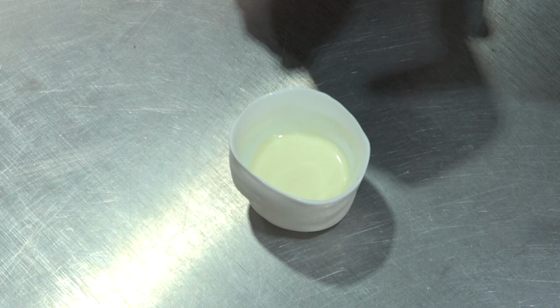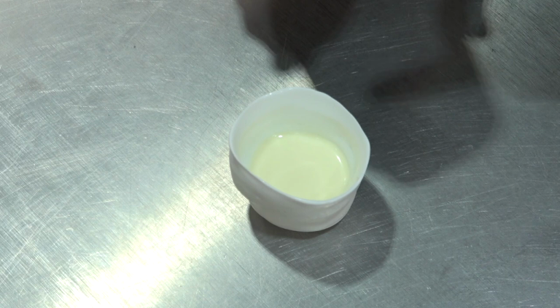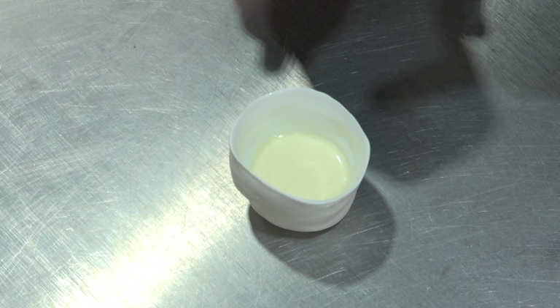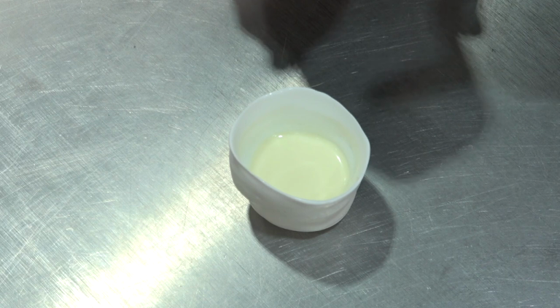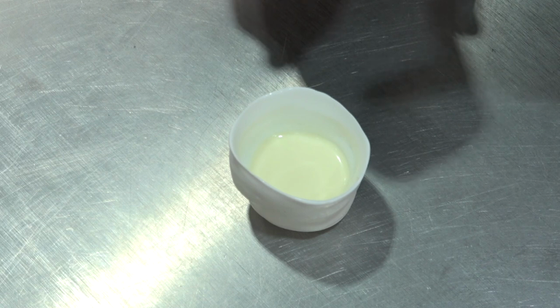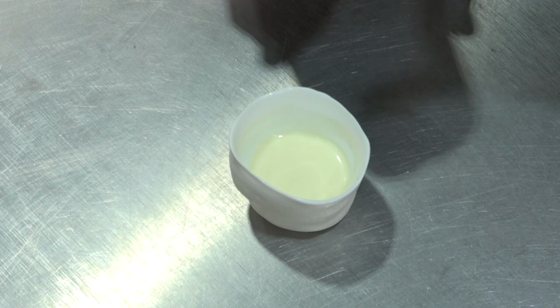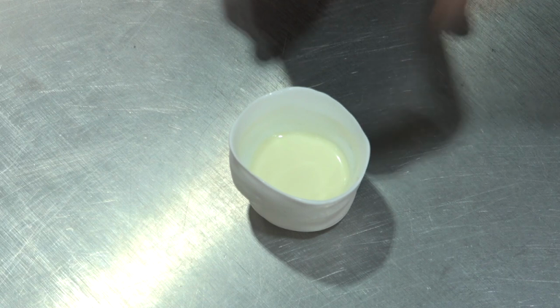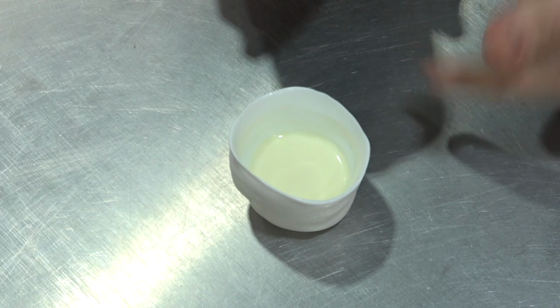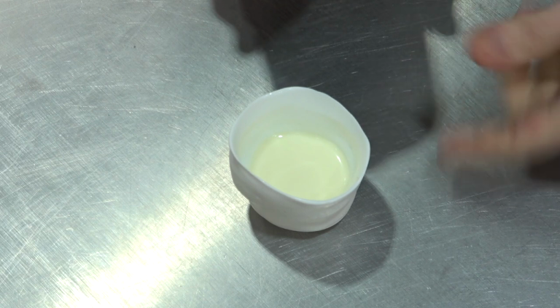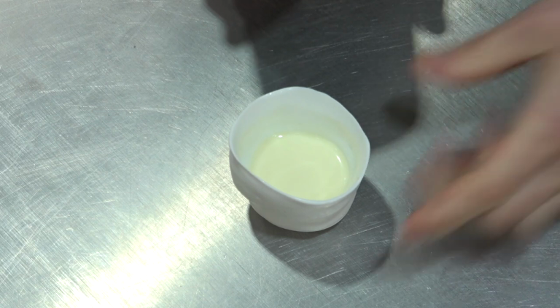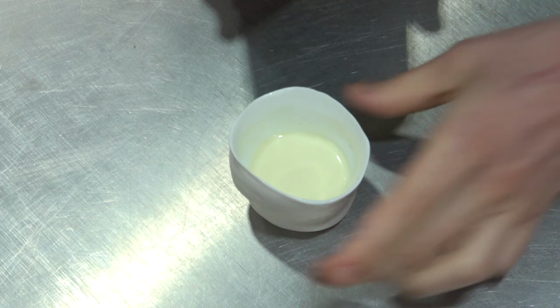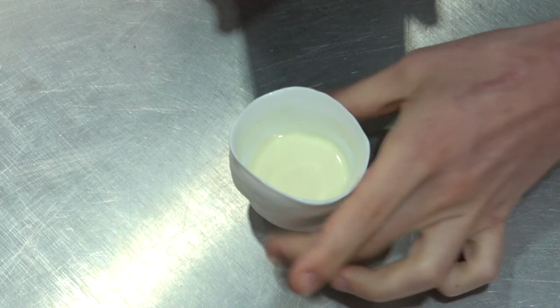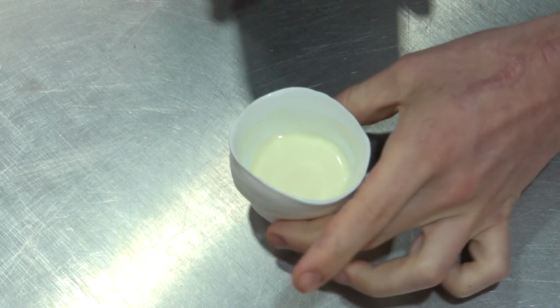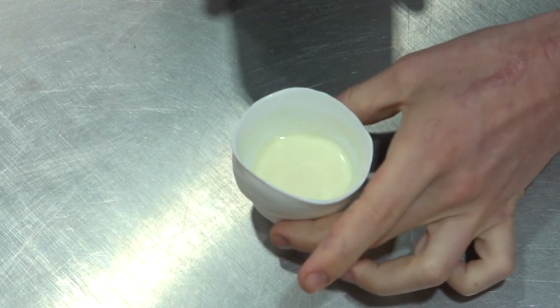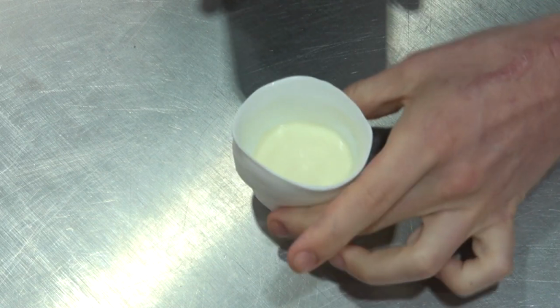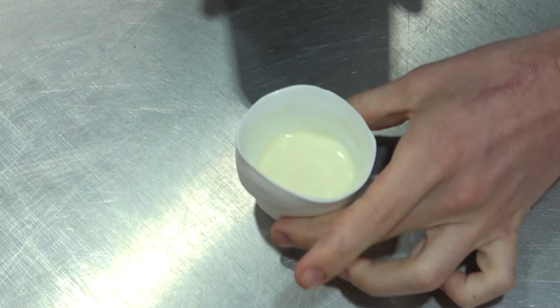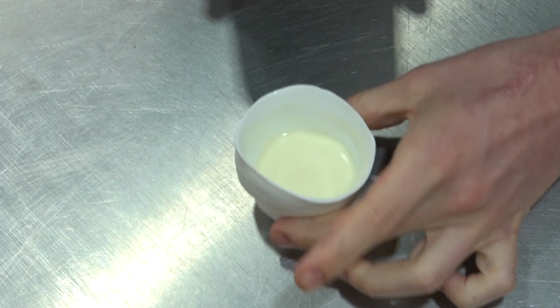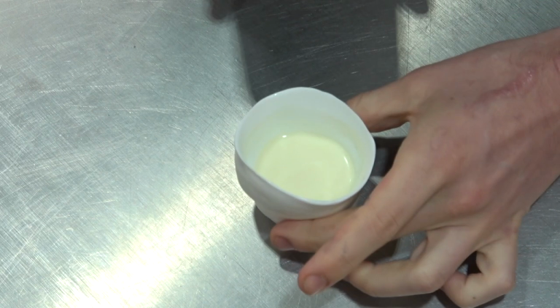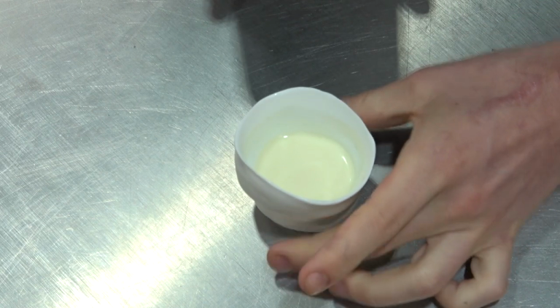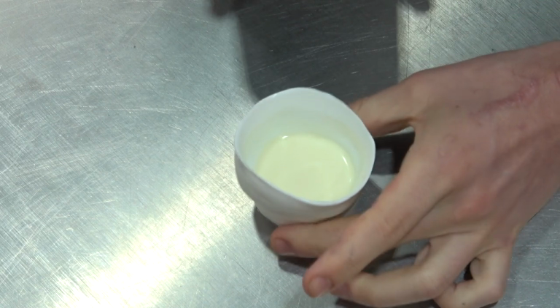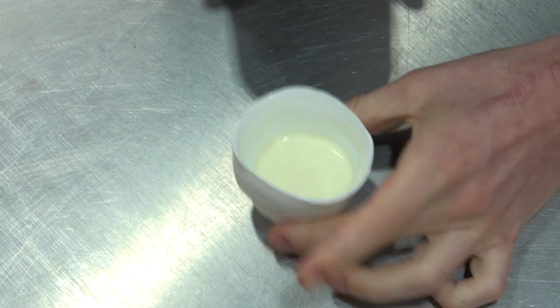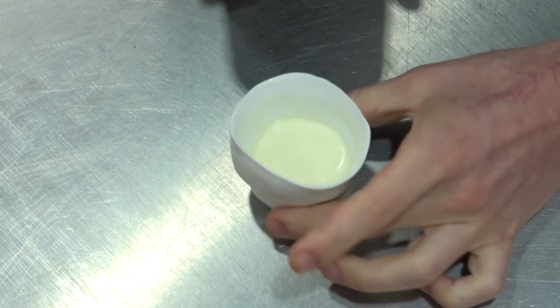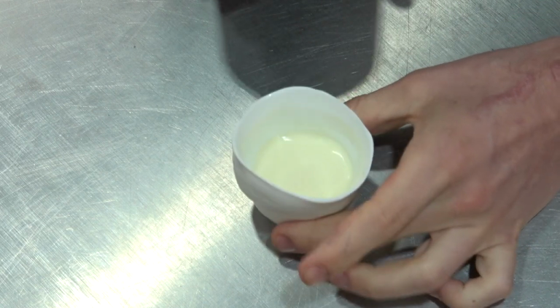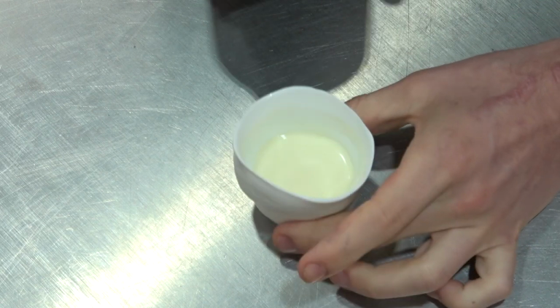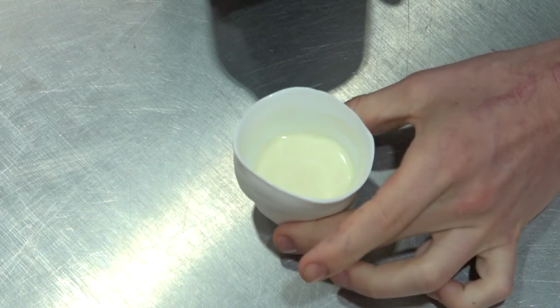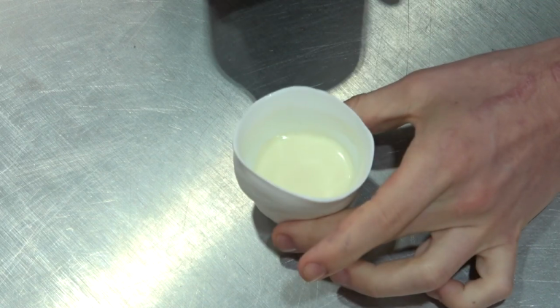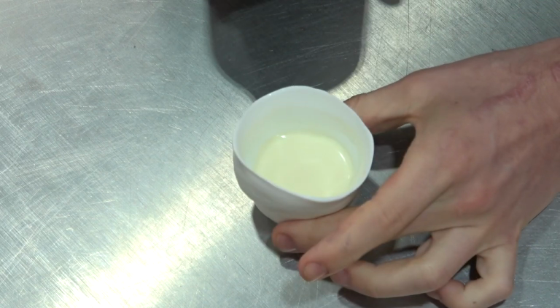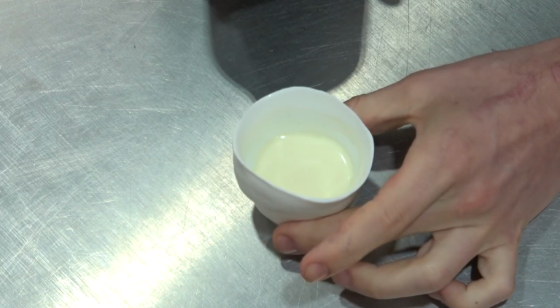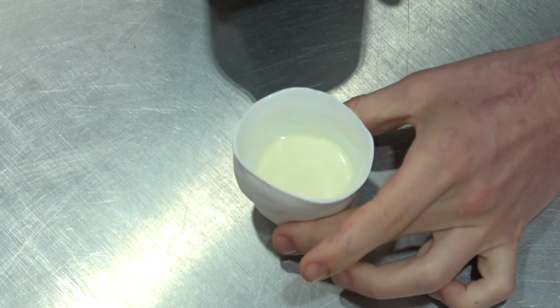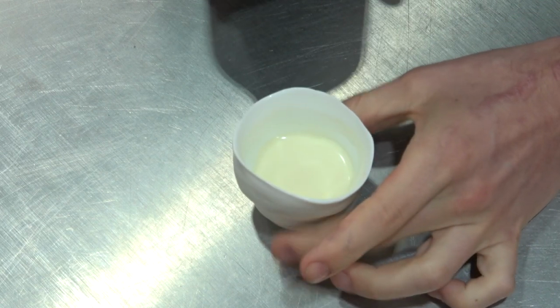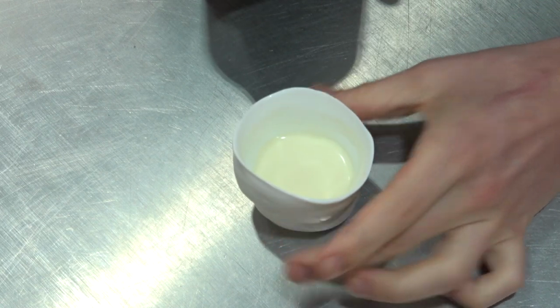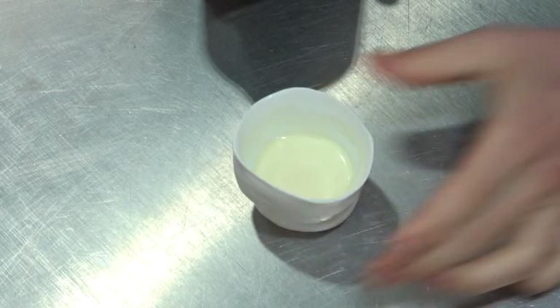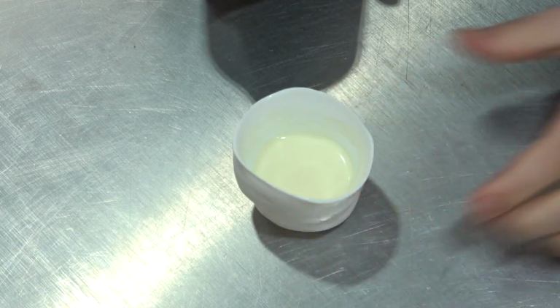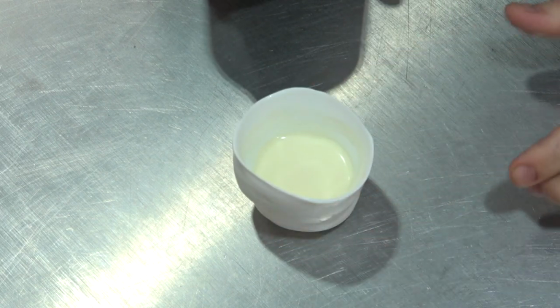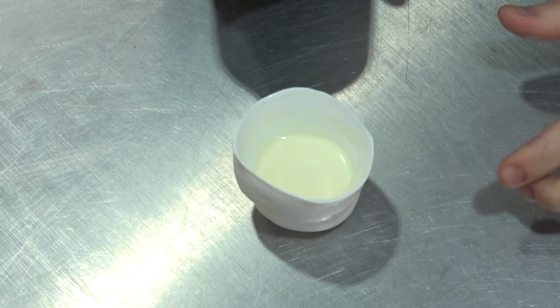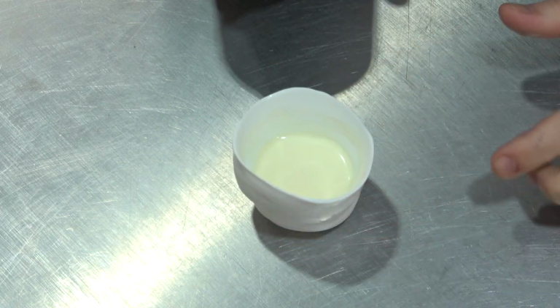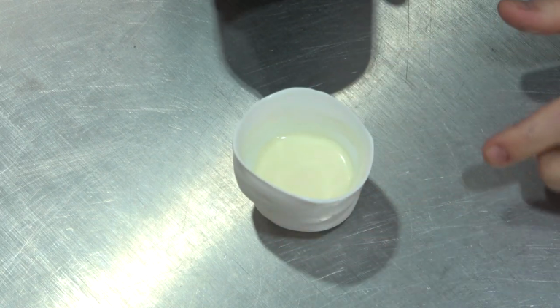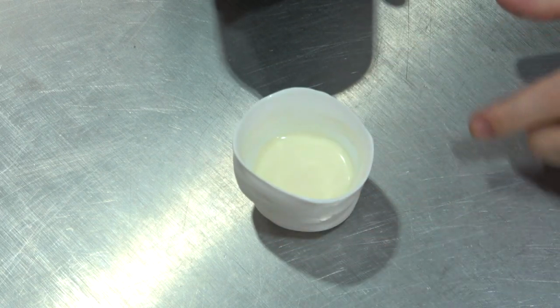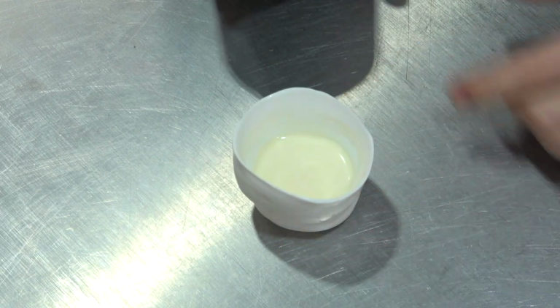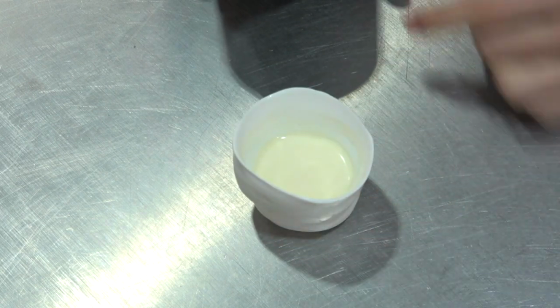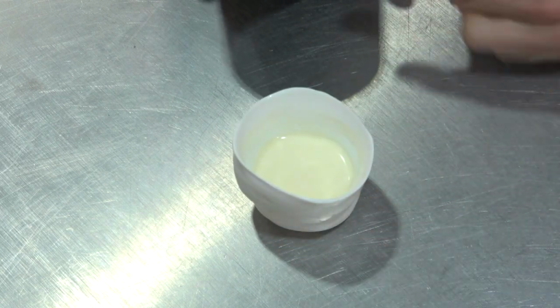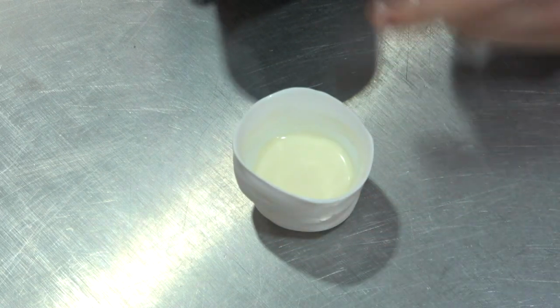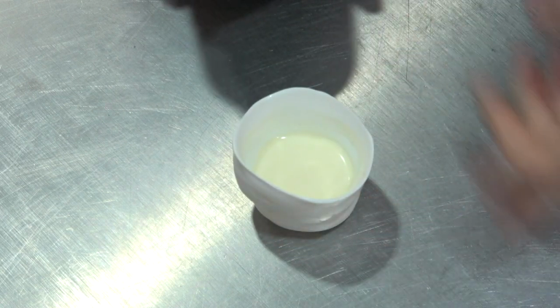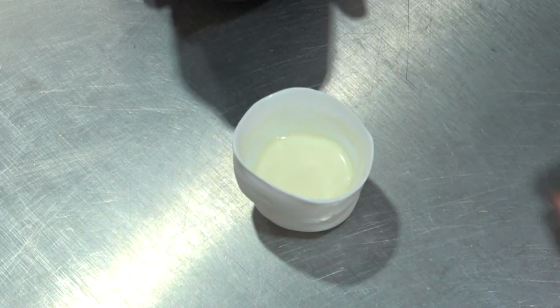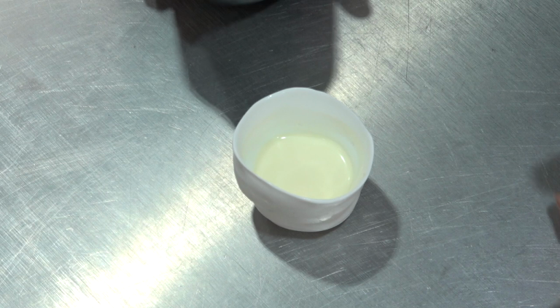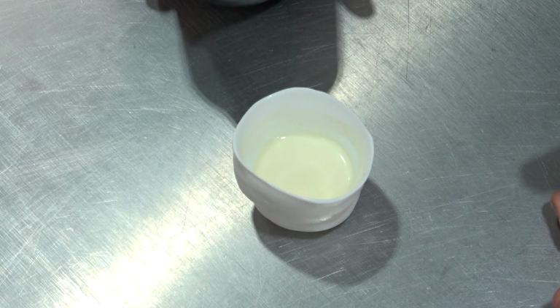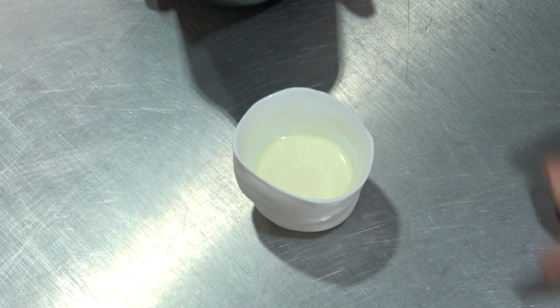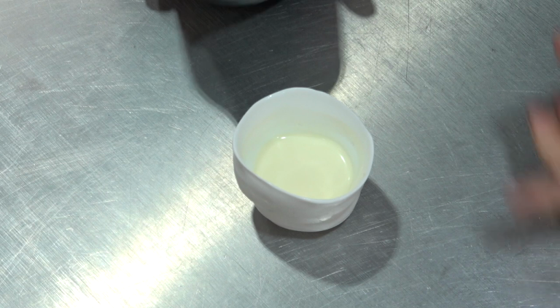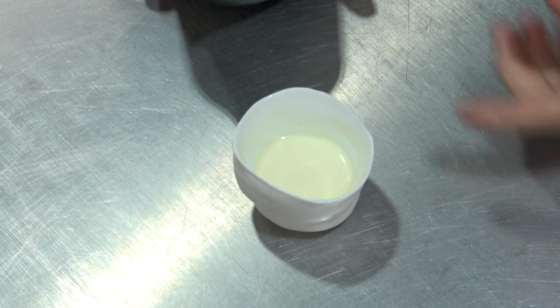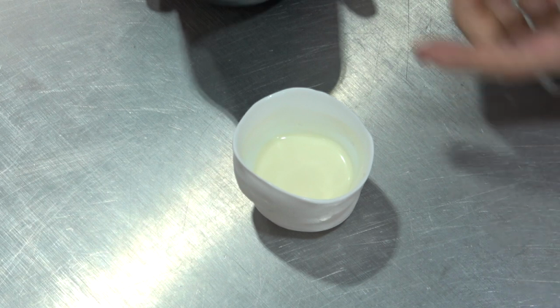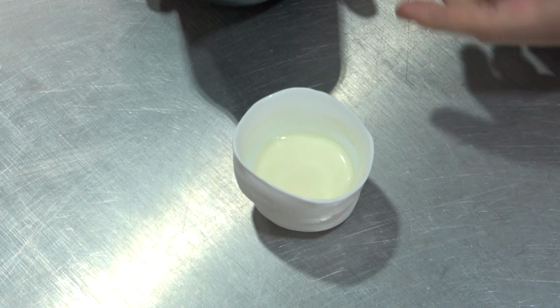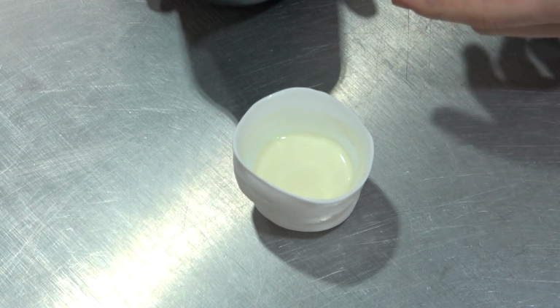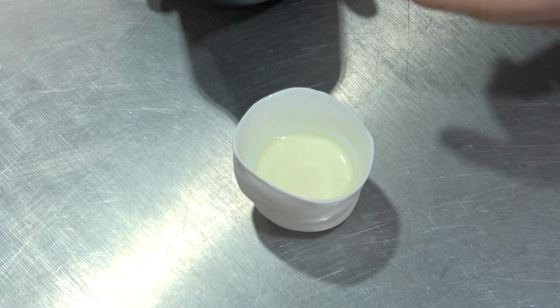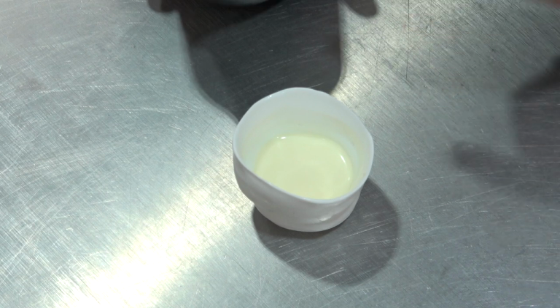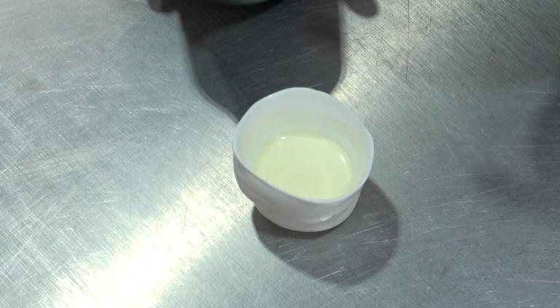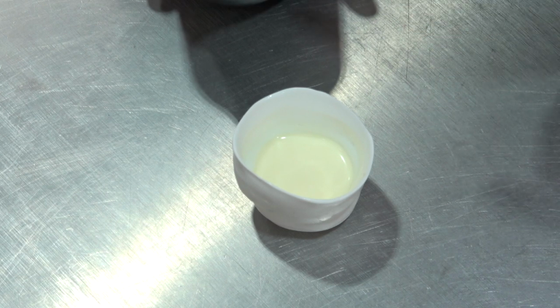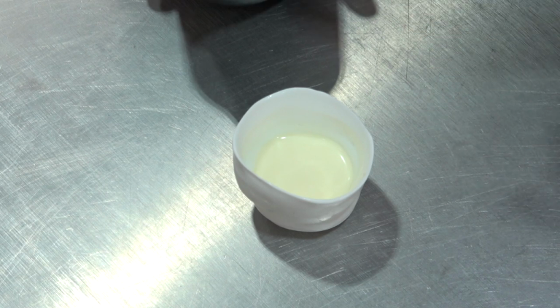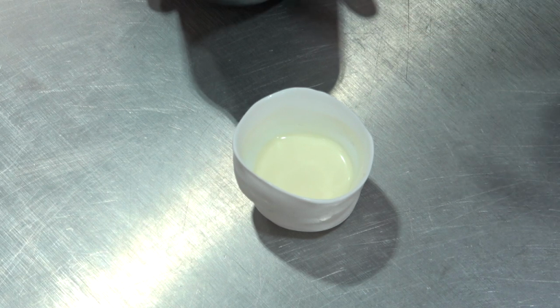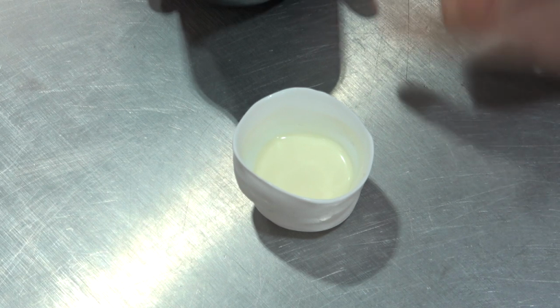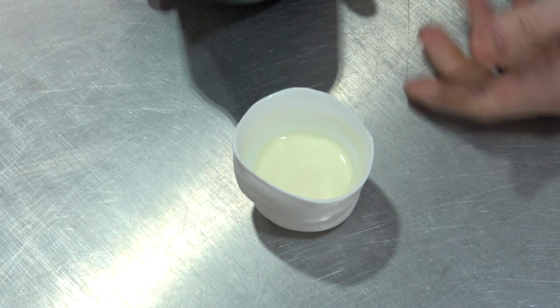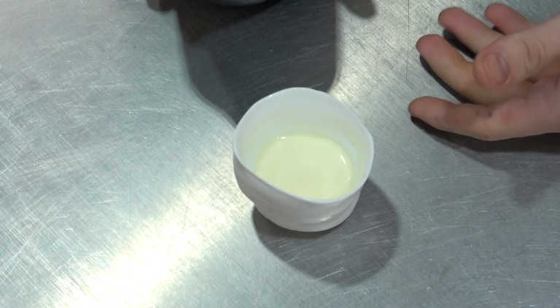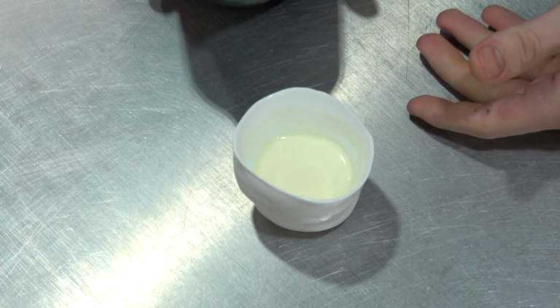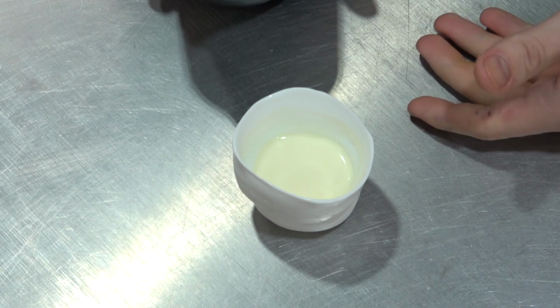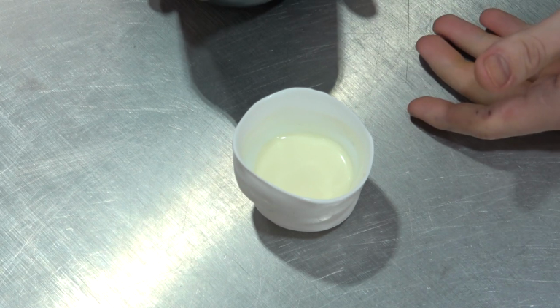Now it's set — you can see there's just a slight wobble. What we're going to do now is set the raspberry jelly on top of it.